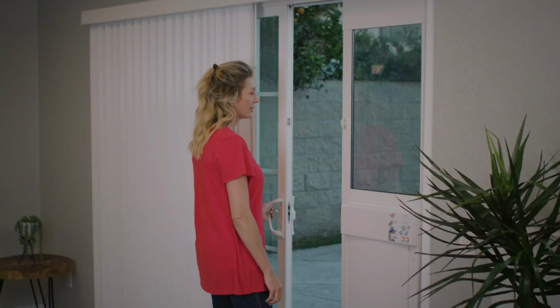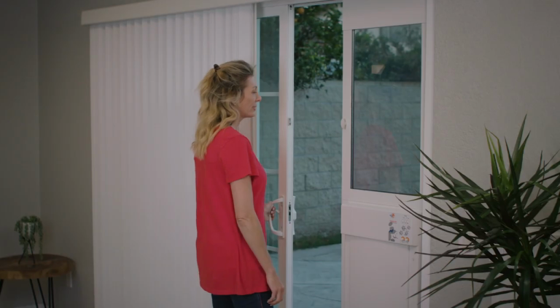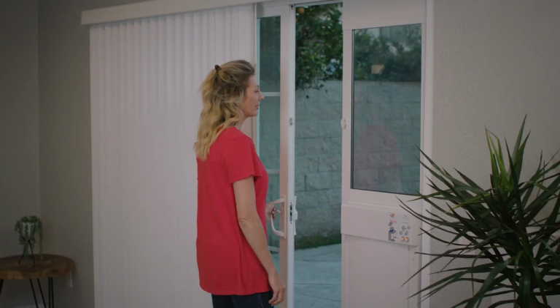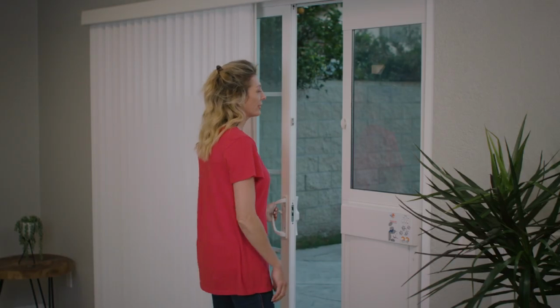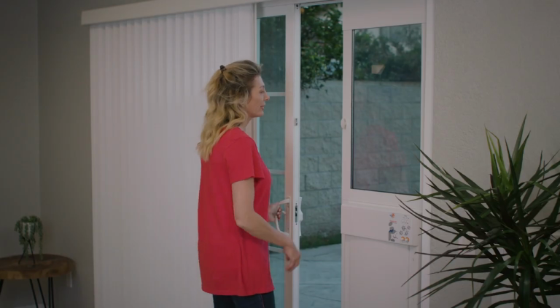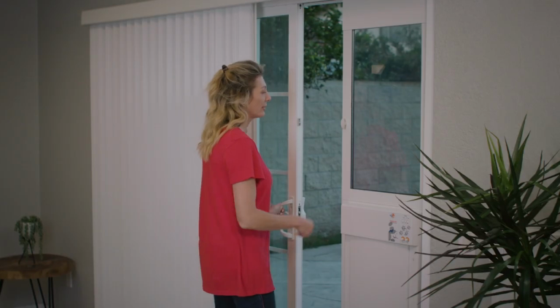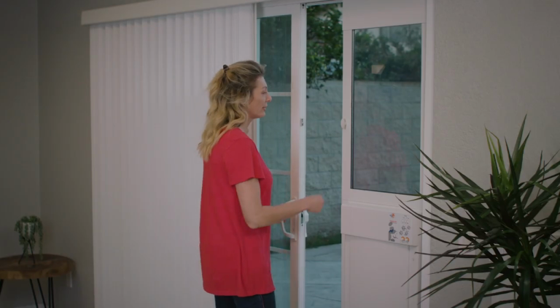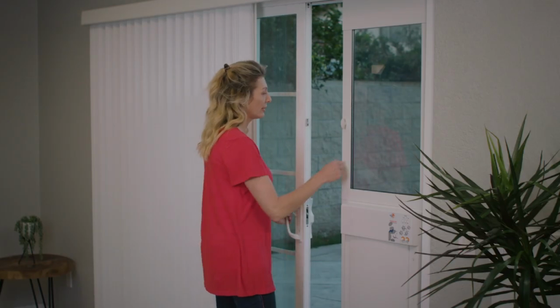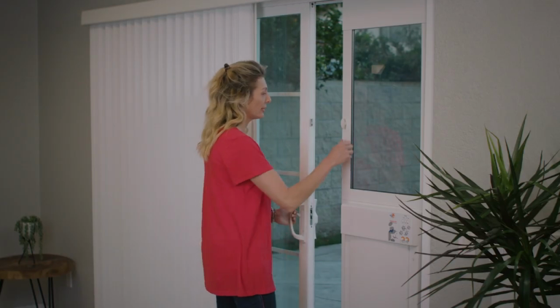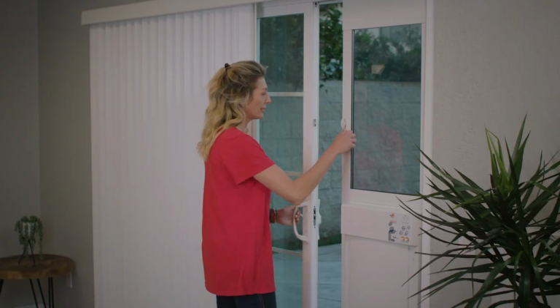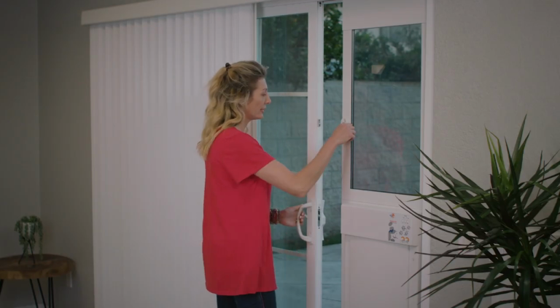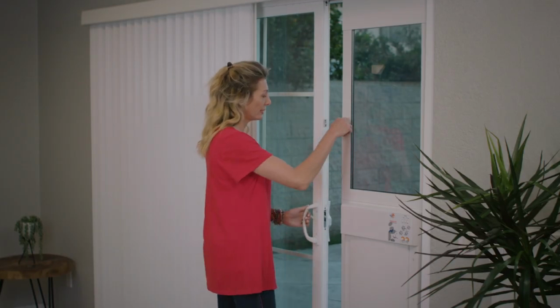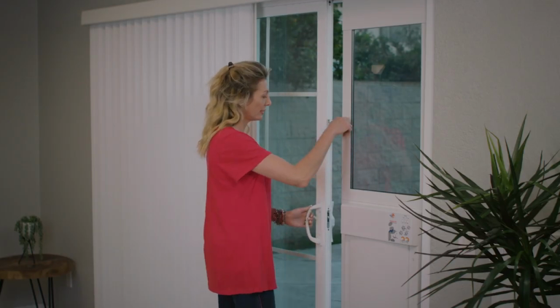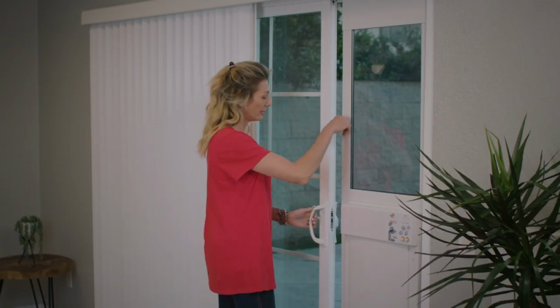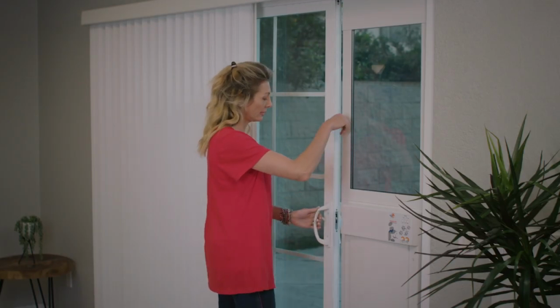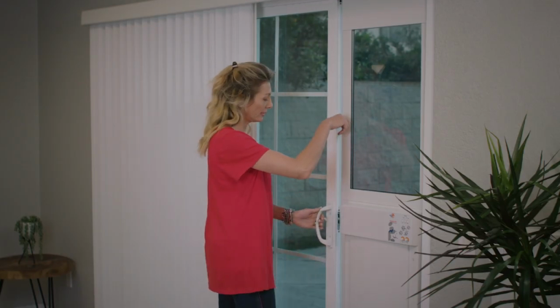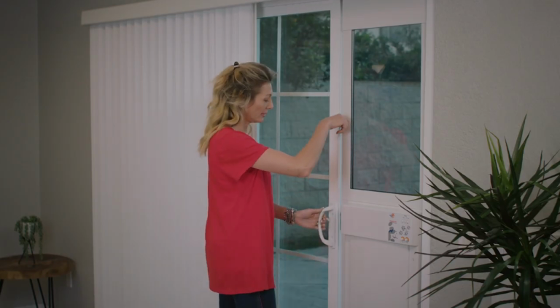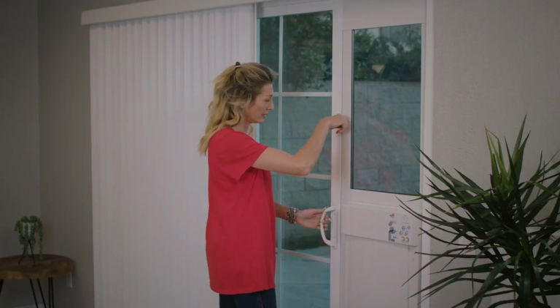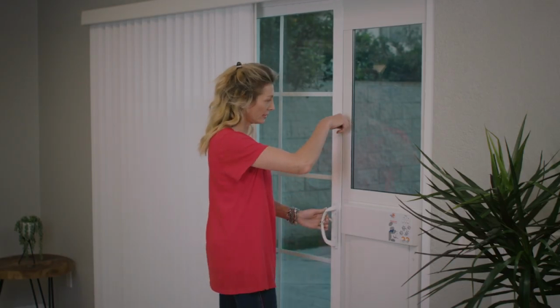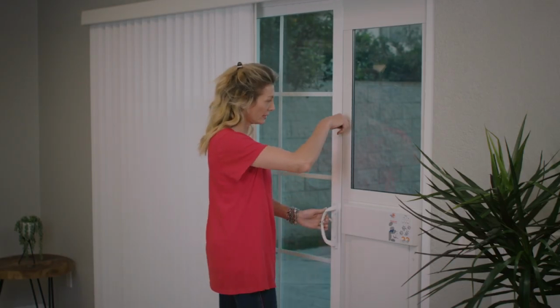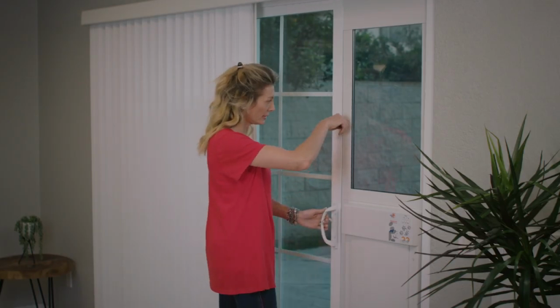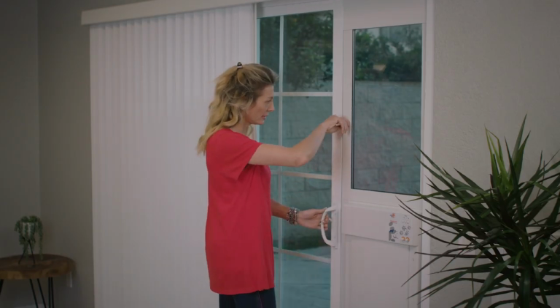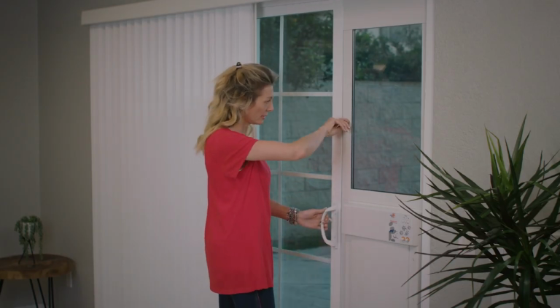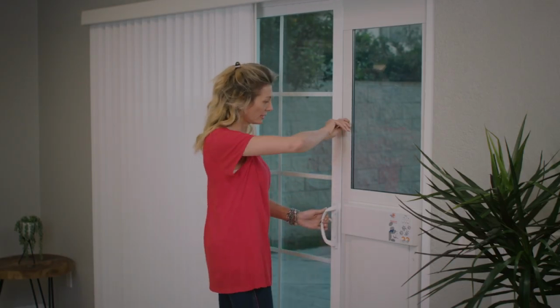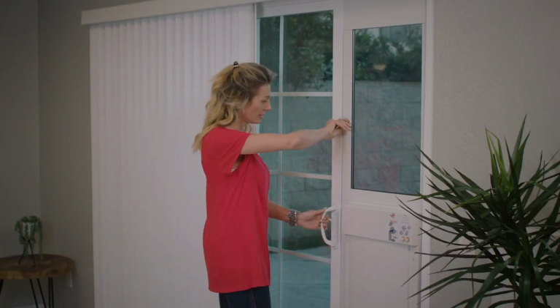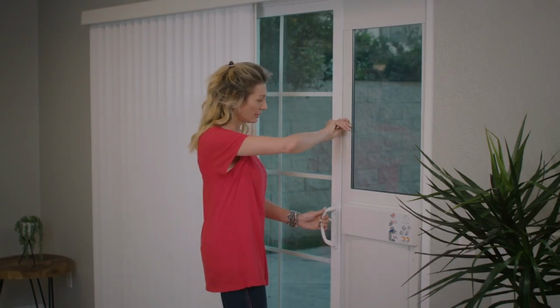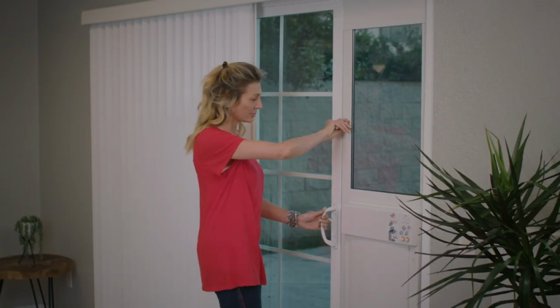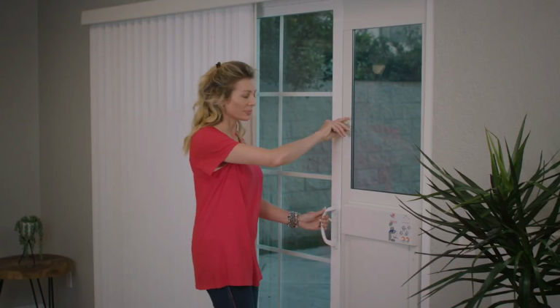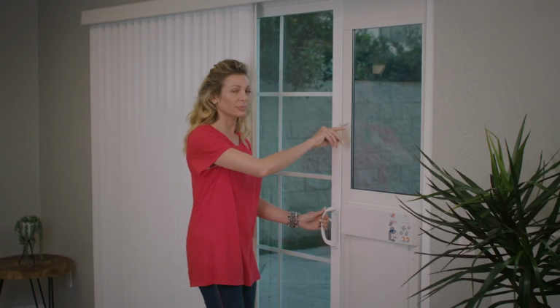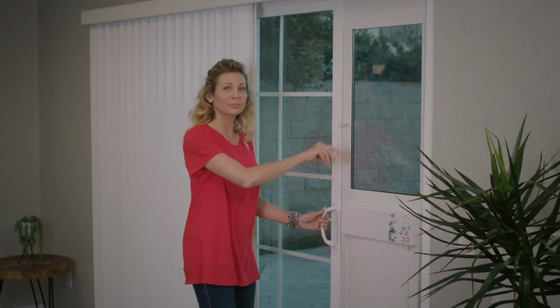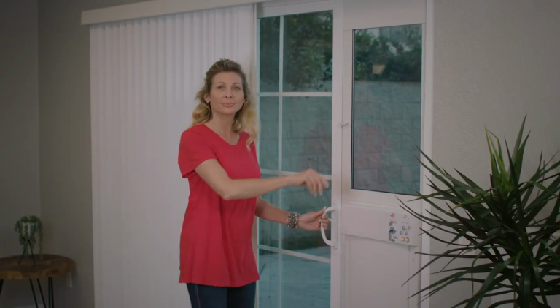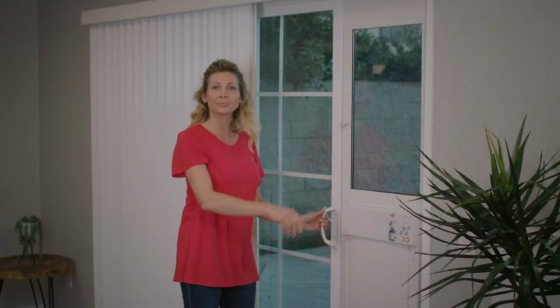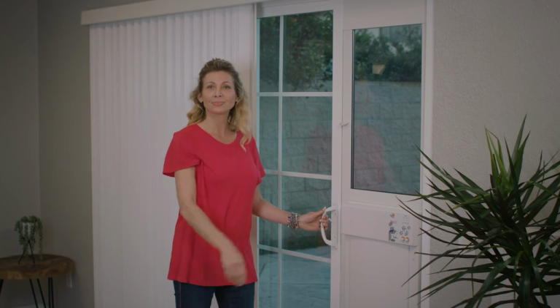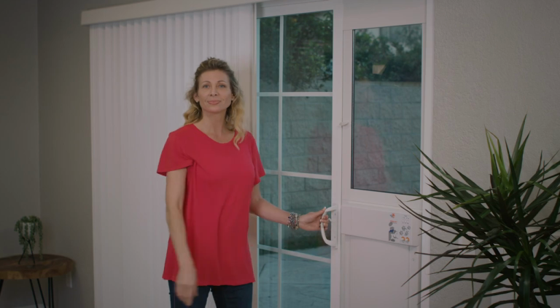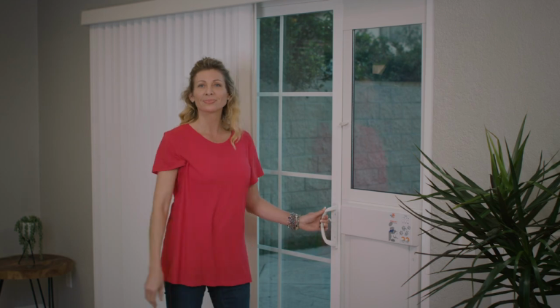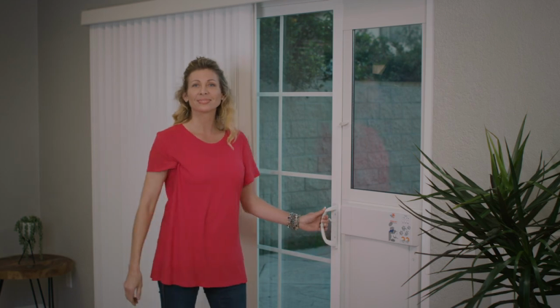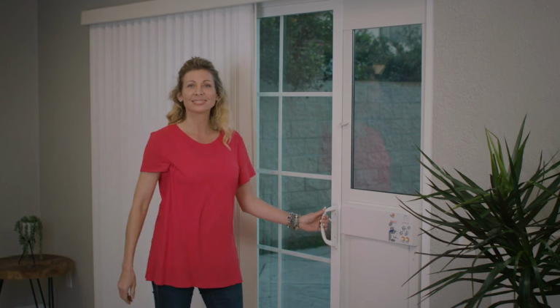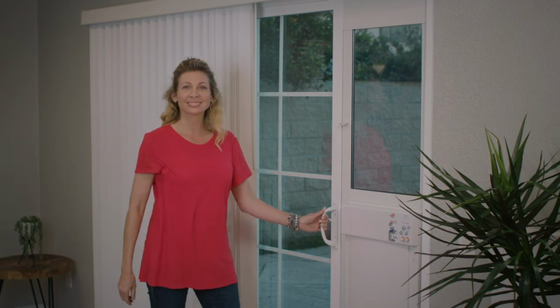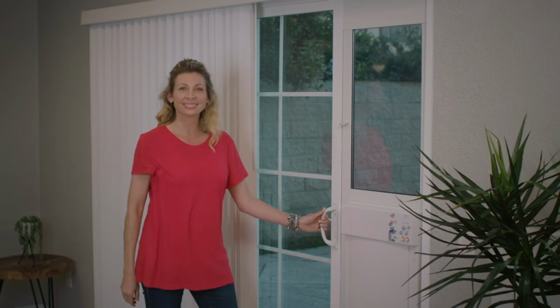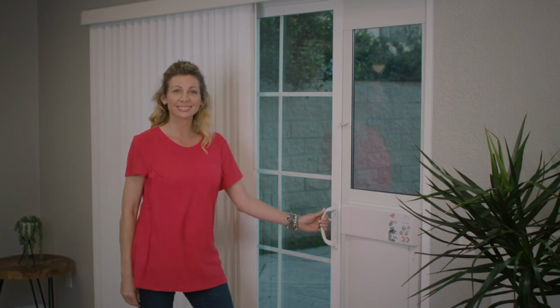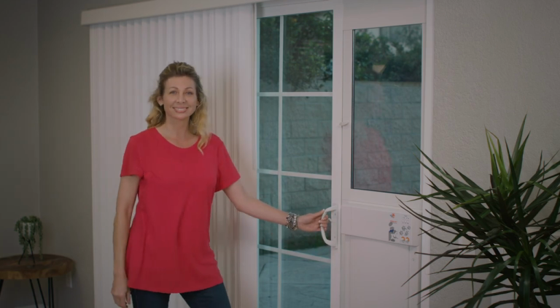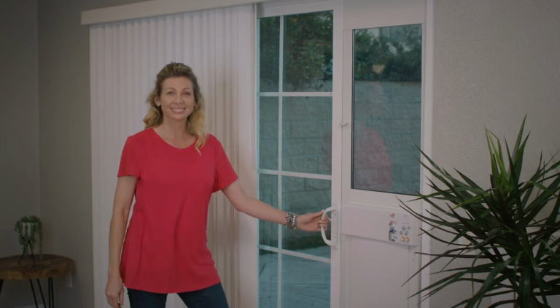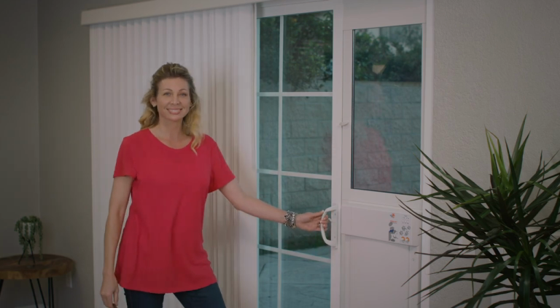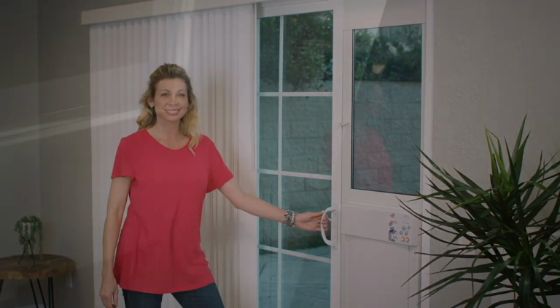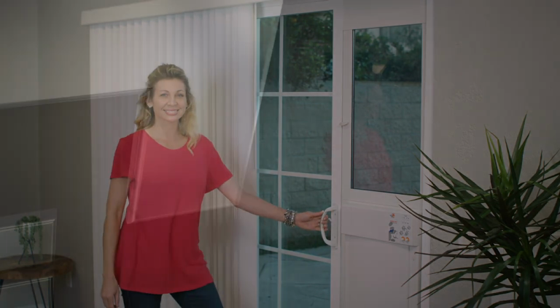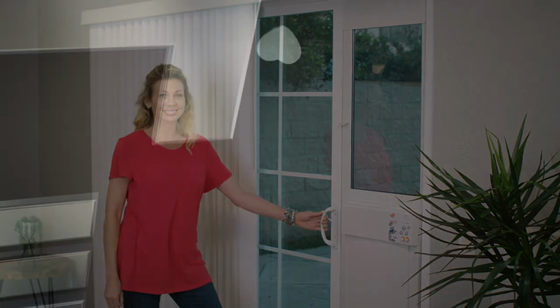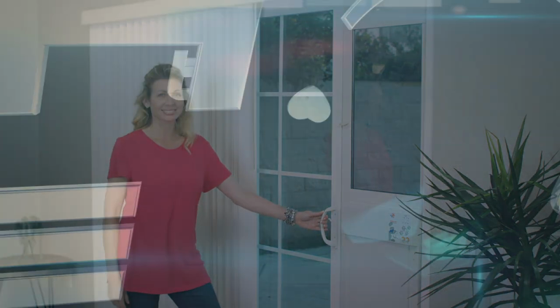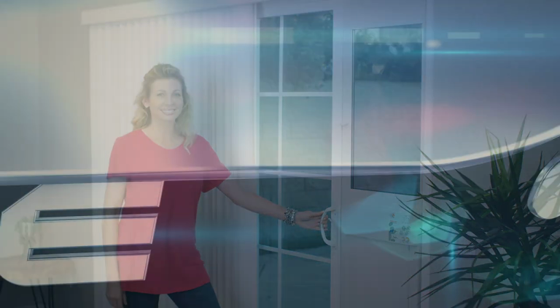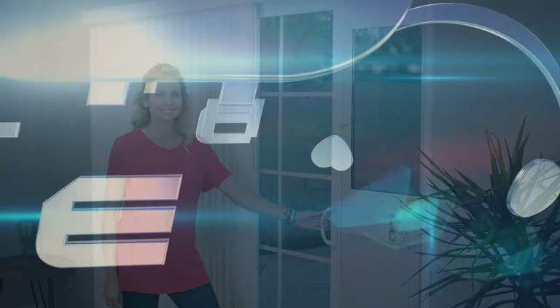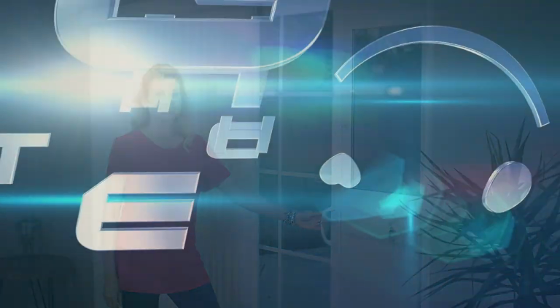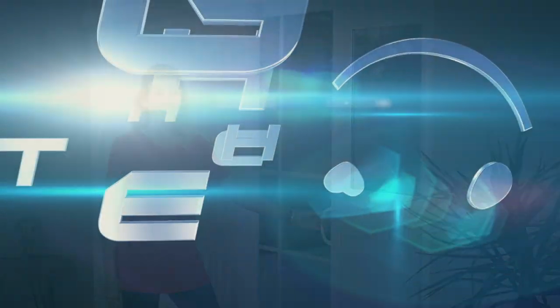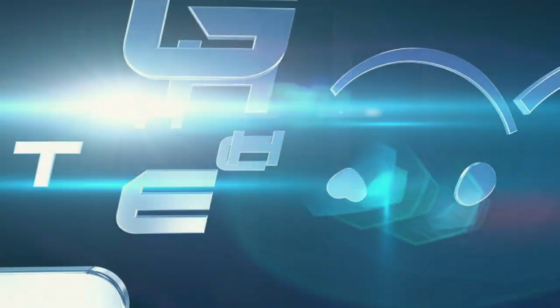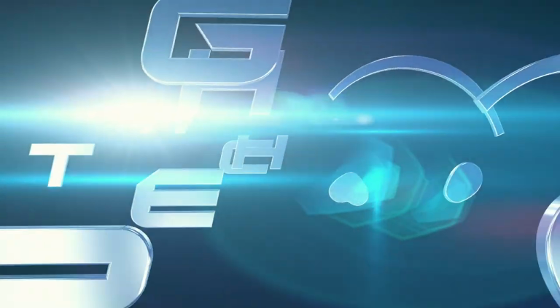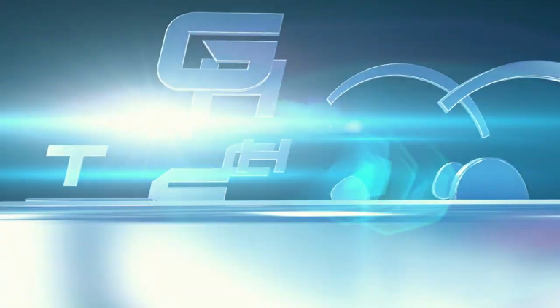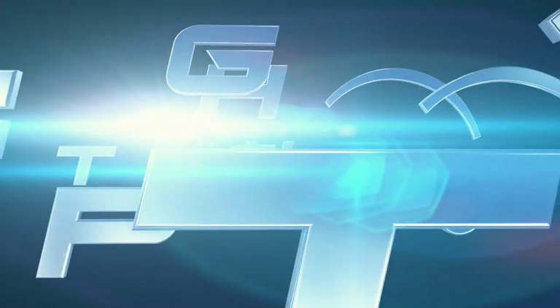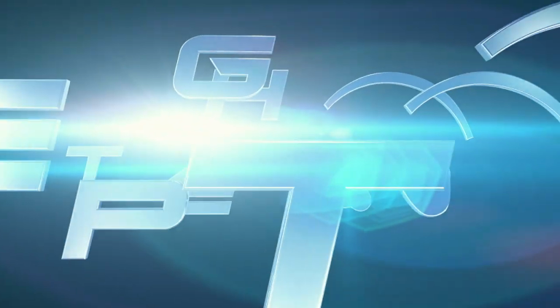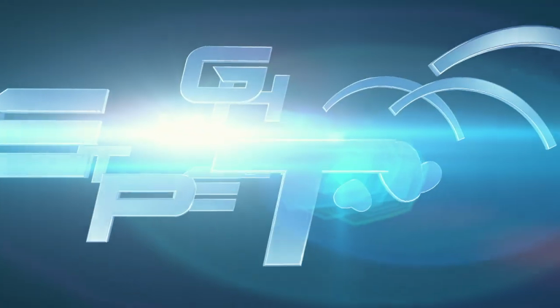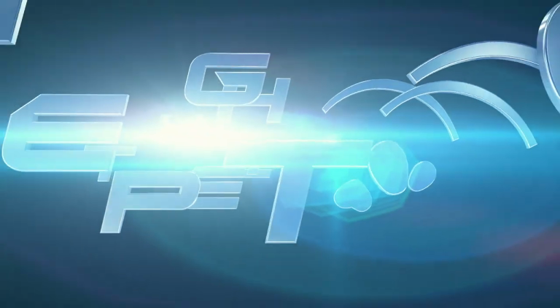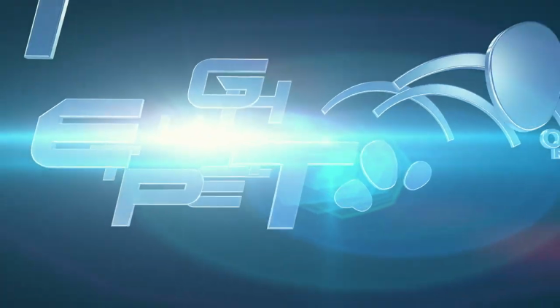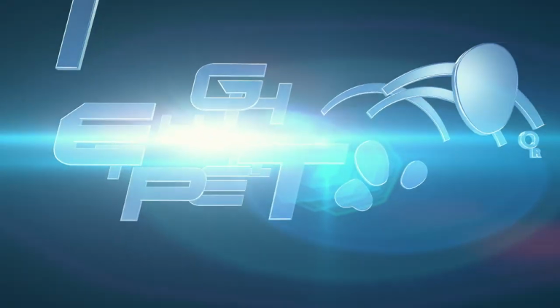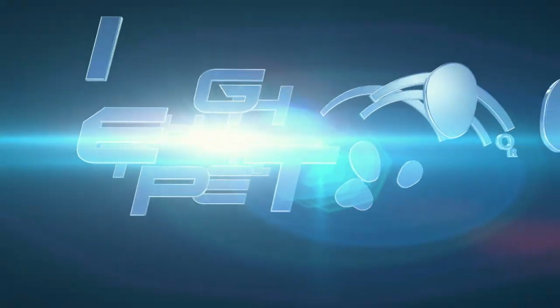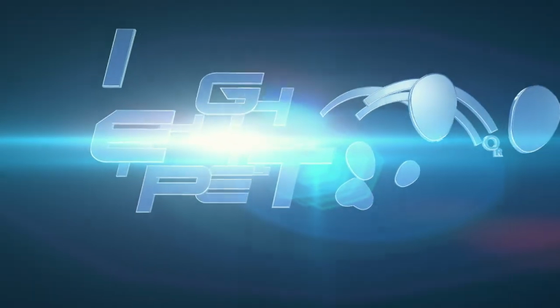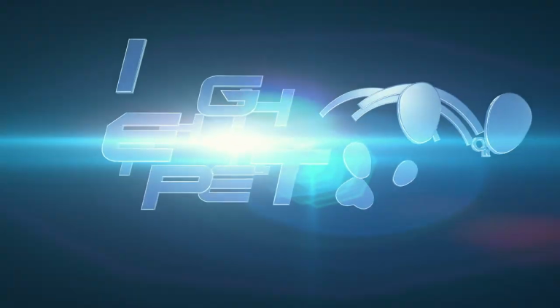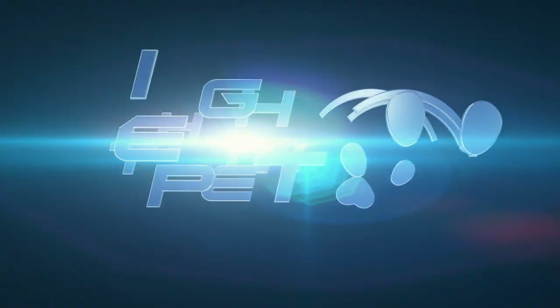Congratulations! Your pet patio door installation is now complete. Manufactured by Hi-Tech Pet, the world leader in ingenious pet products.